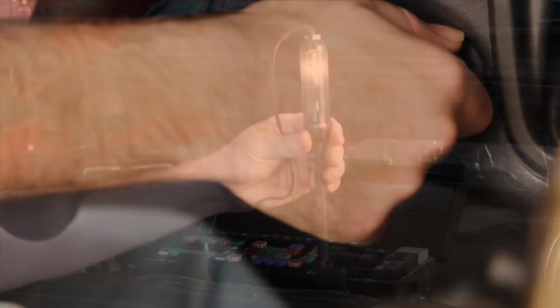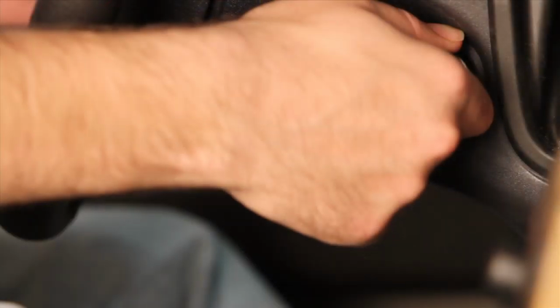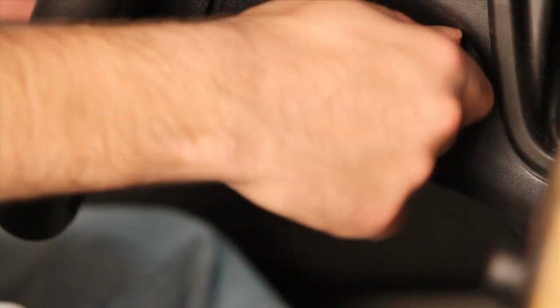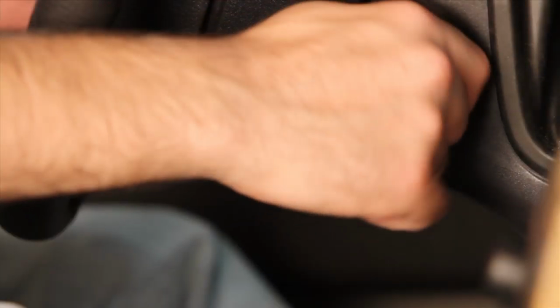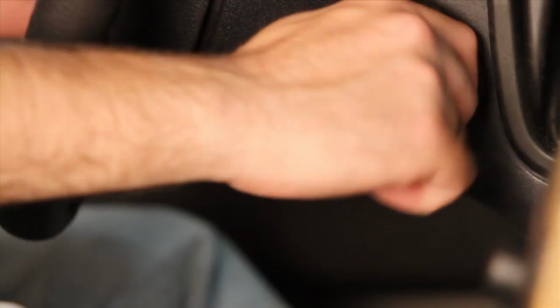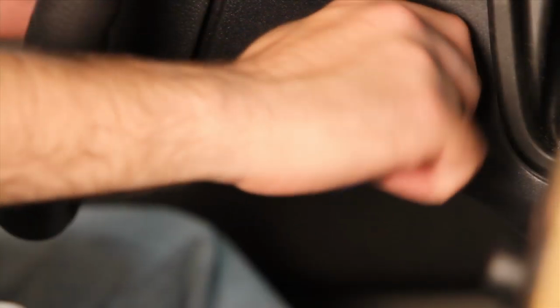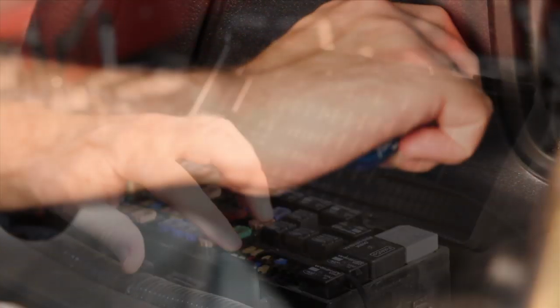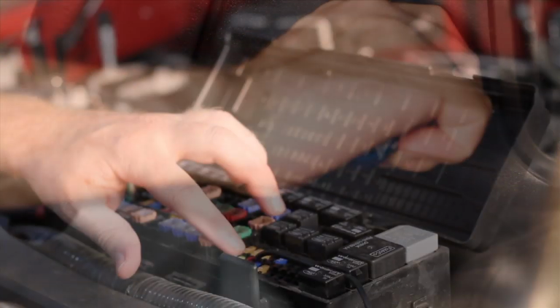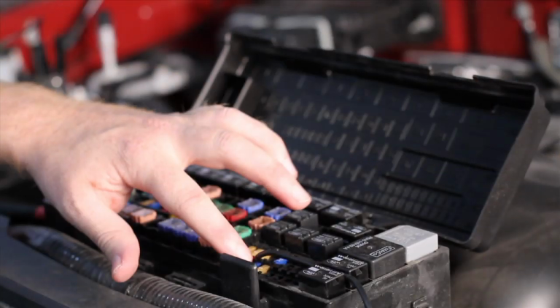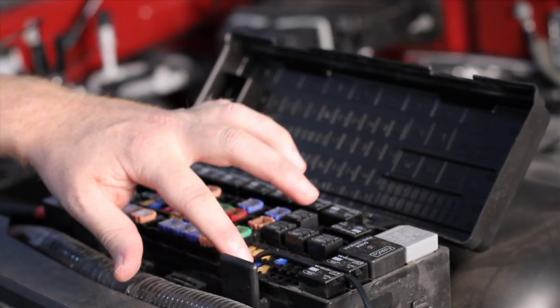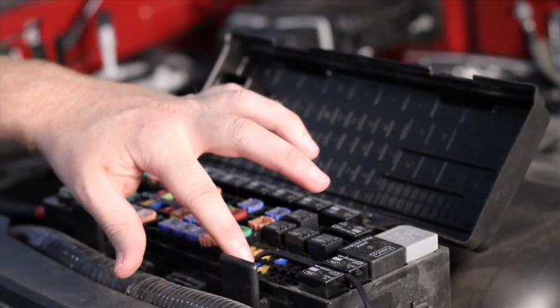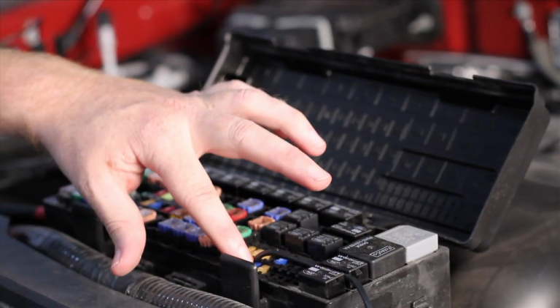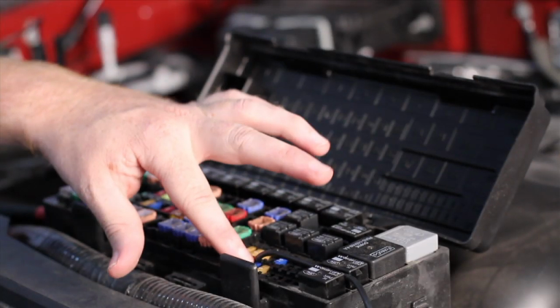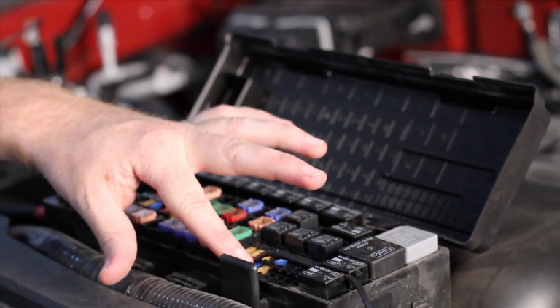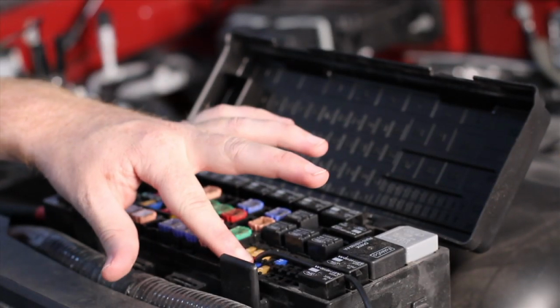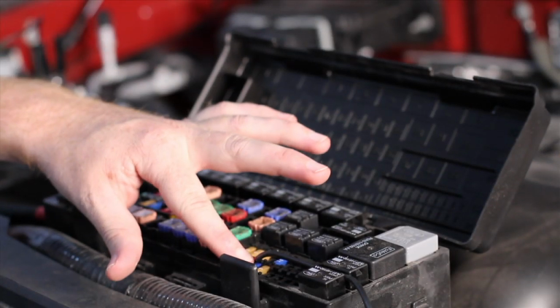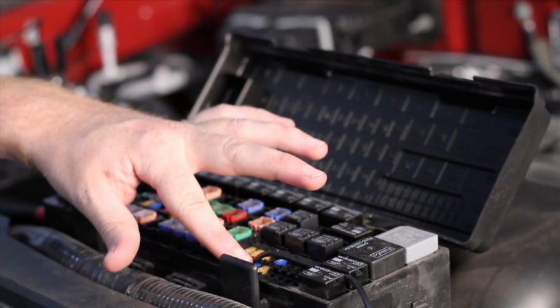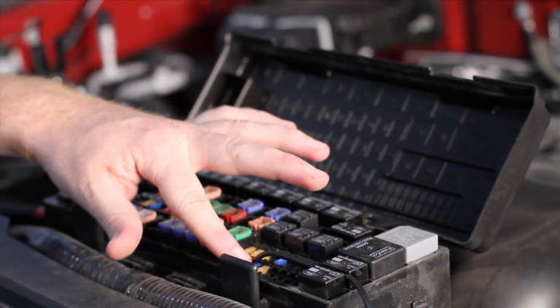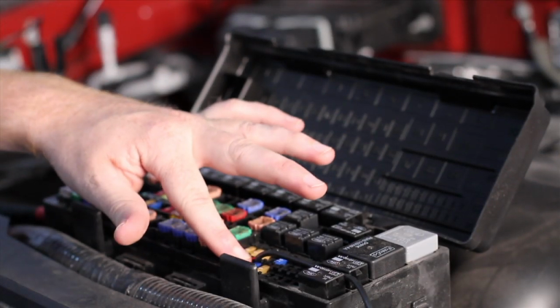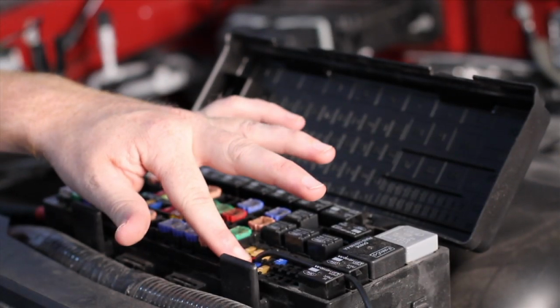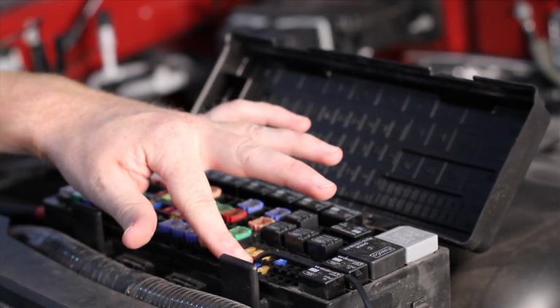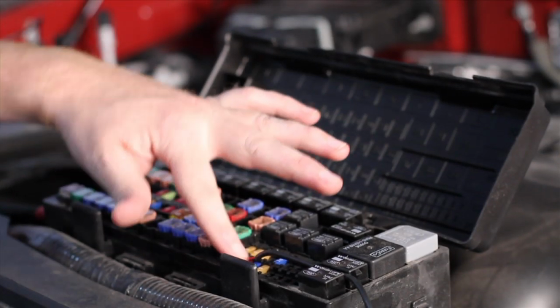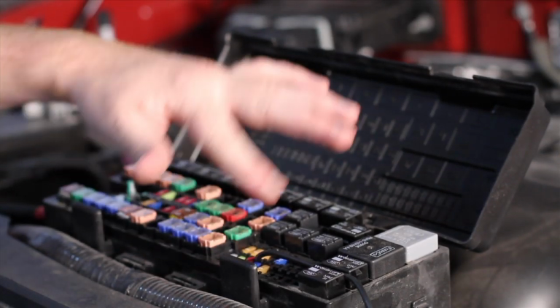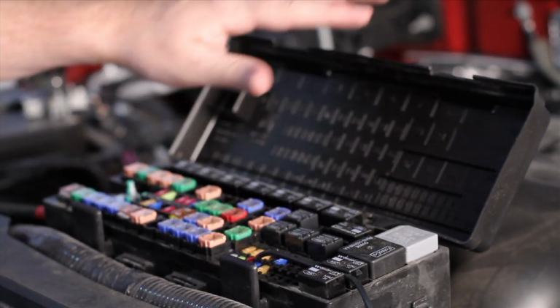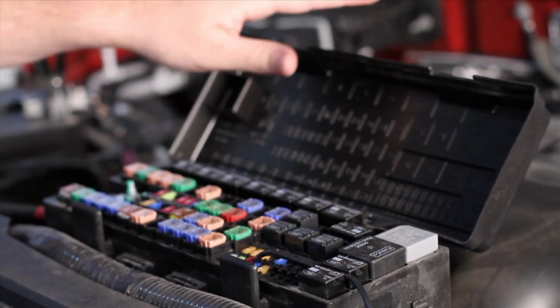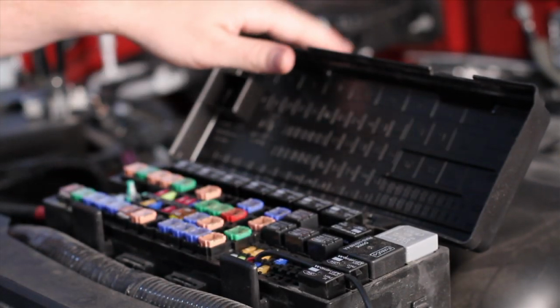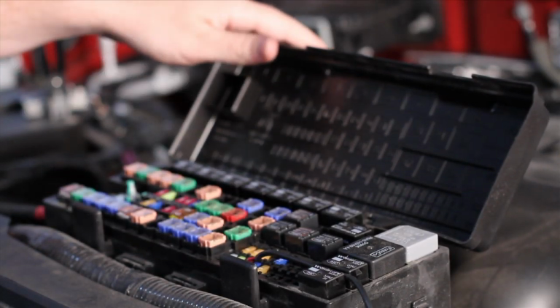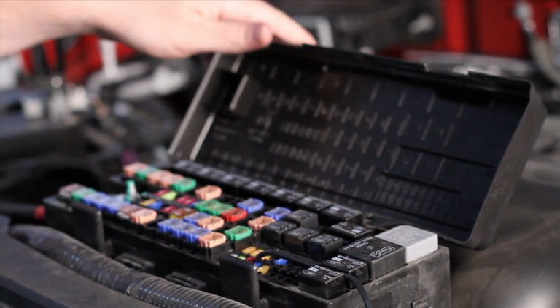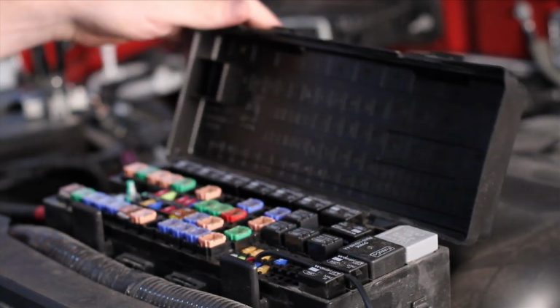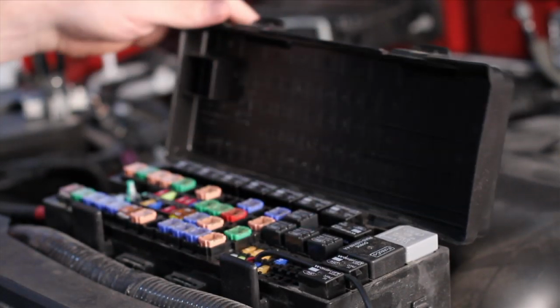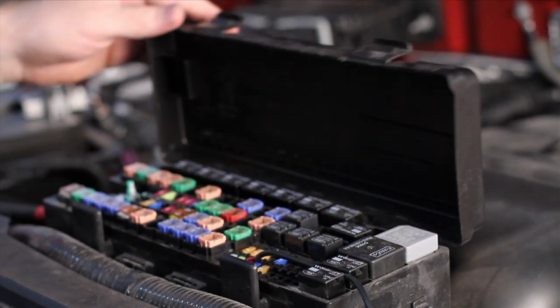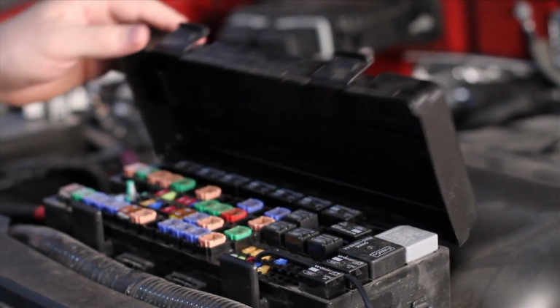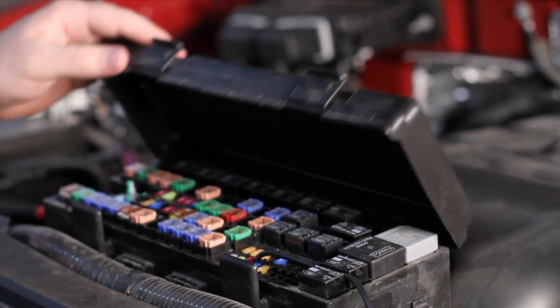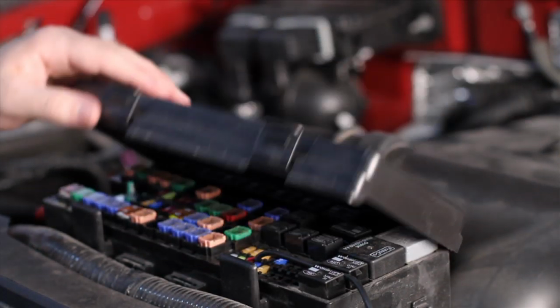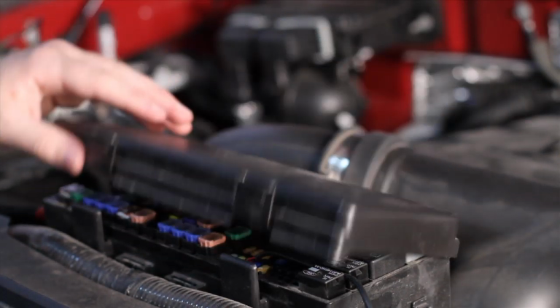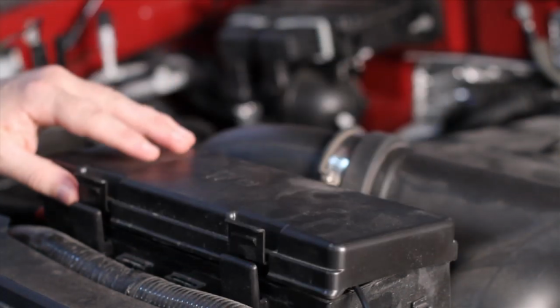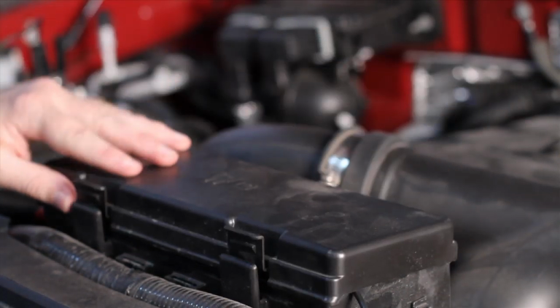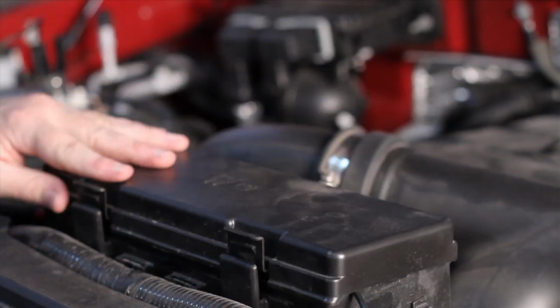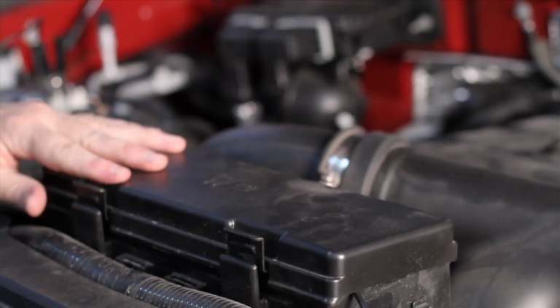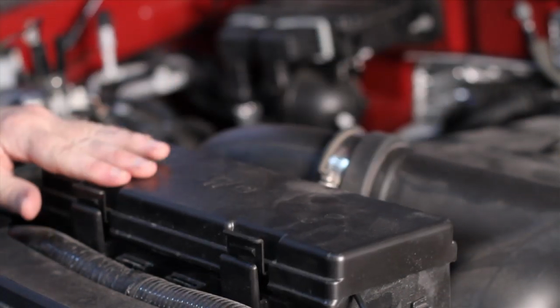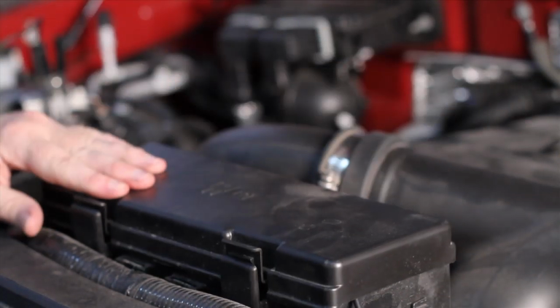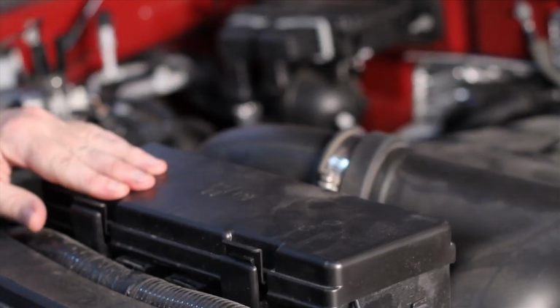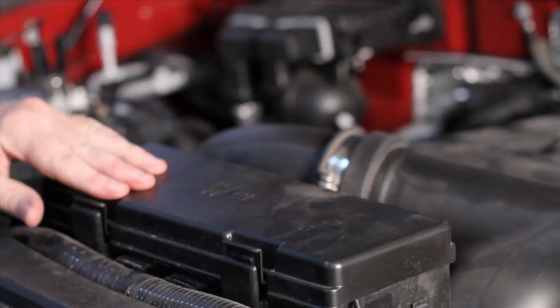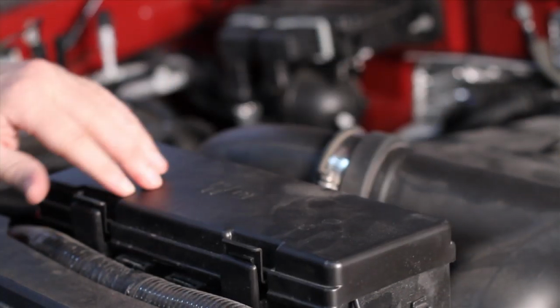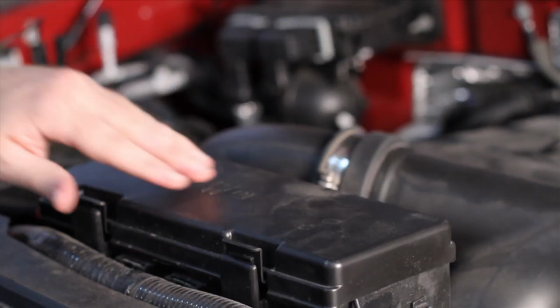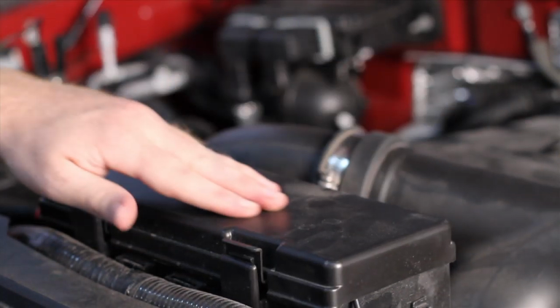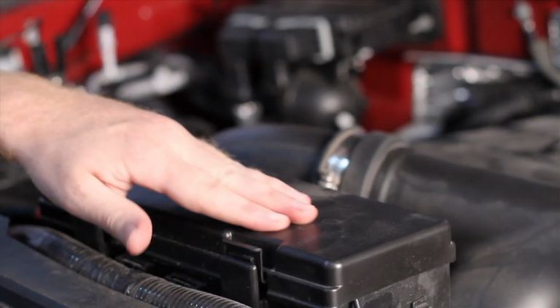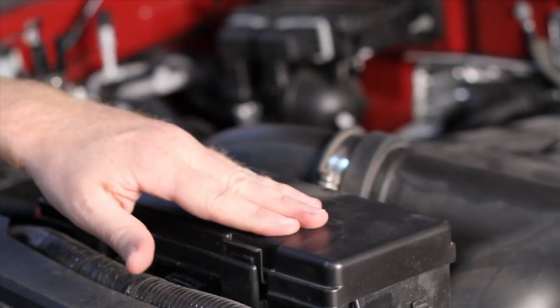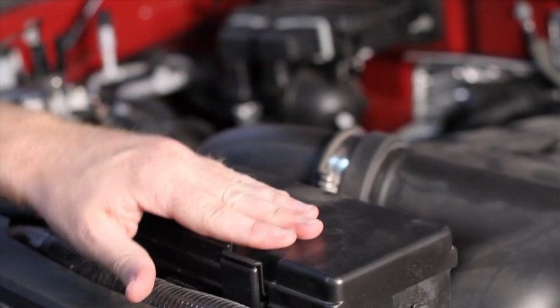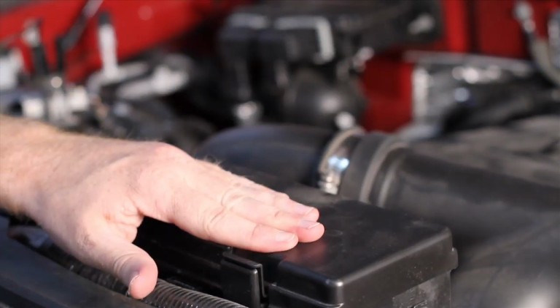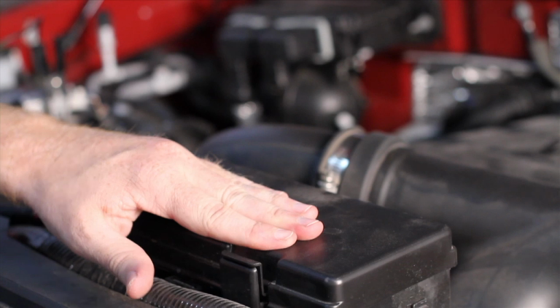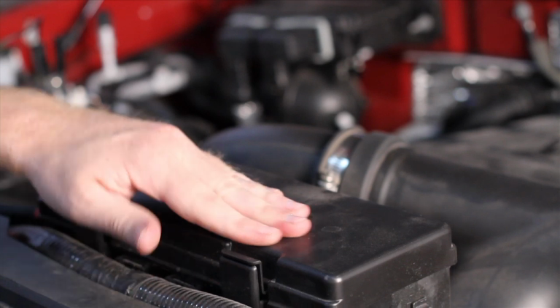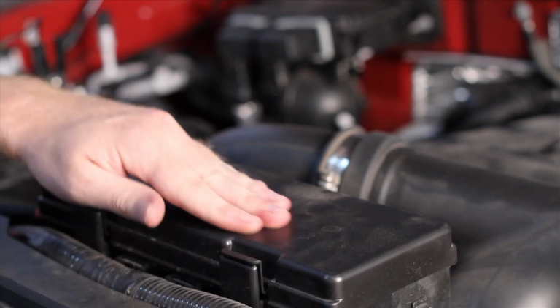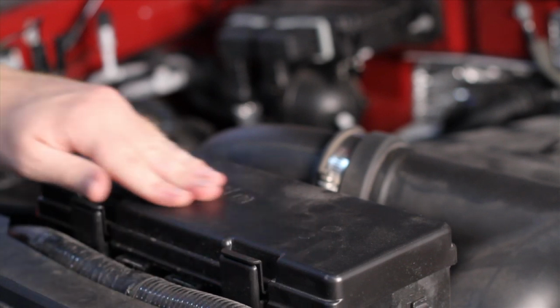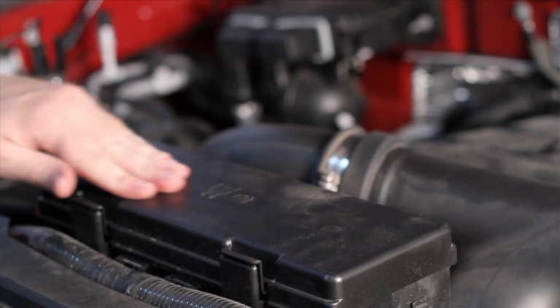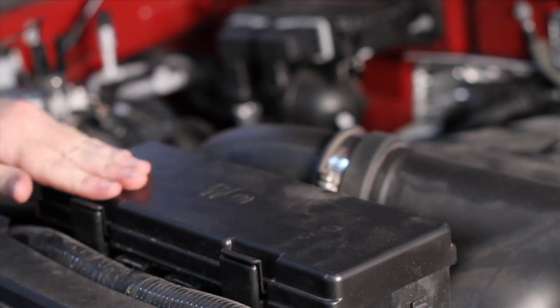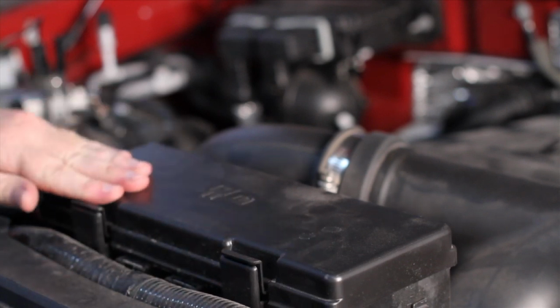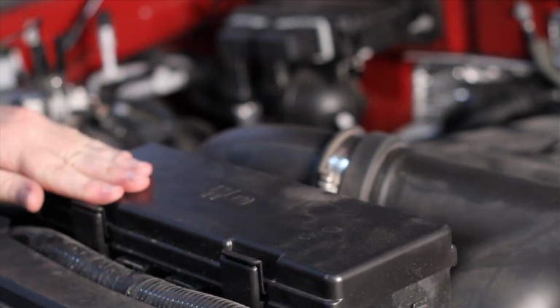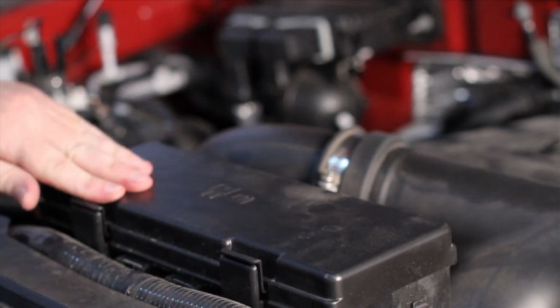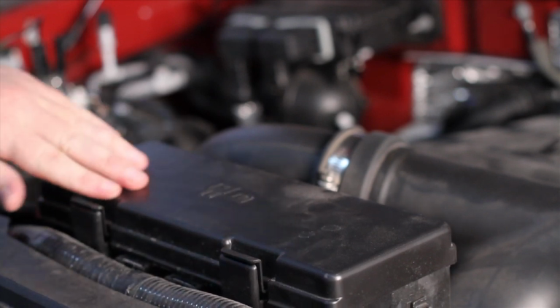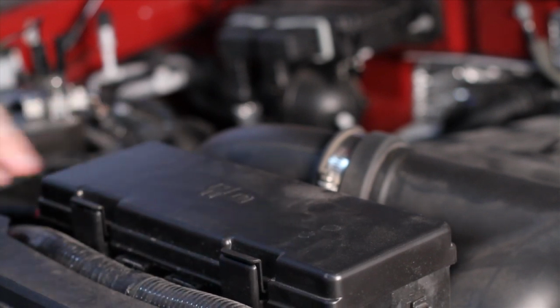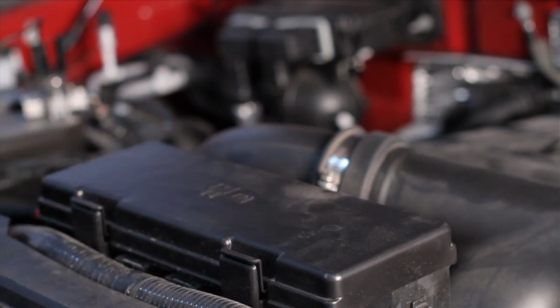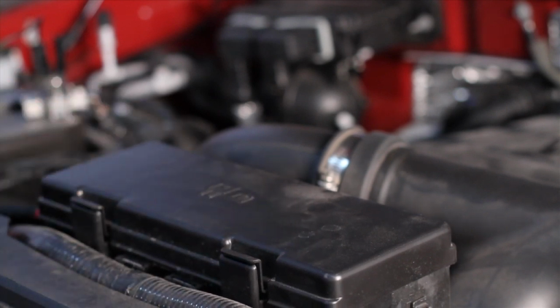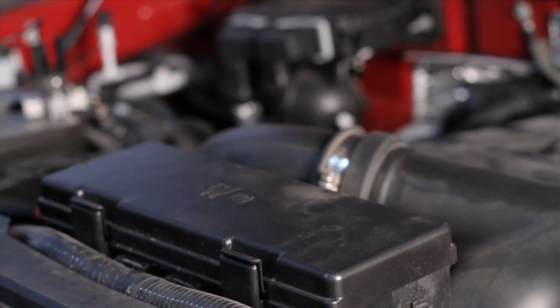Cycle your key off, remove the fuse and insert the power wire. Replace the fuse to secure the wire and replace the fuse box cover.